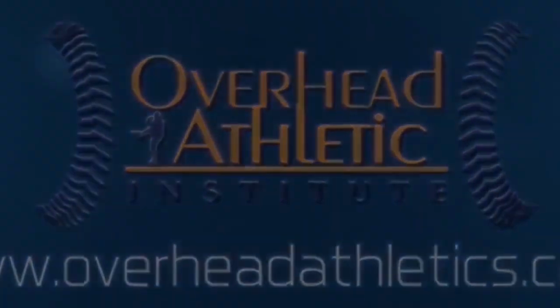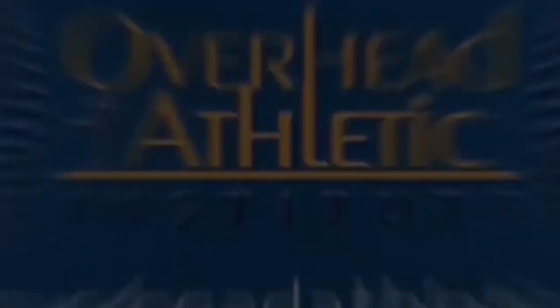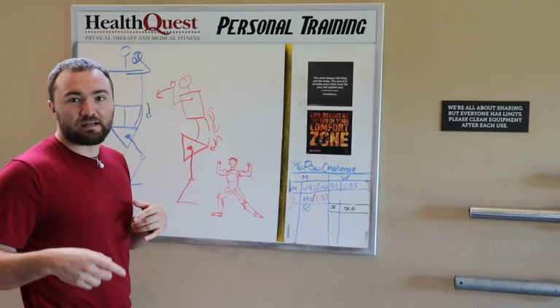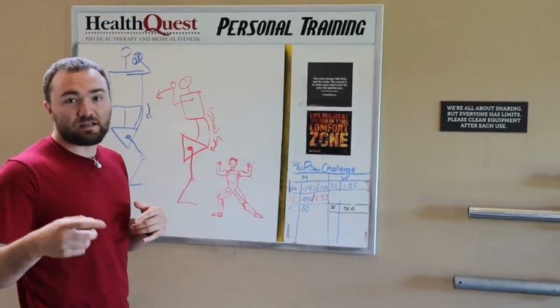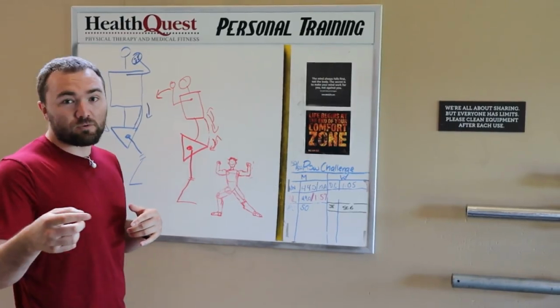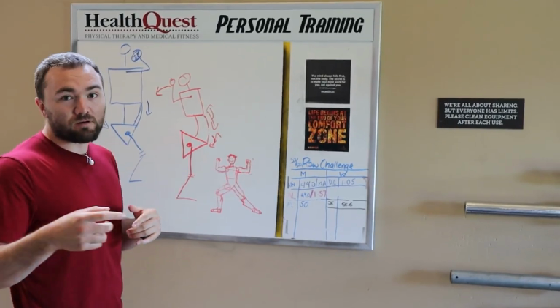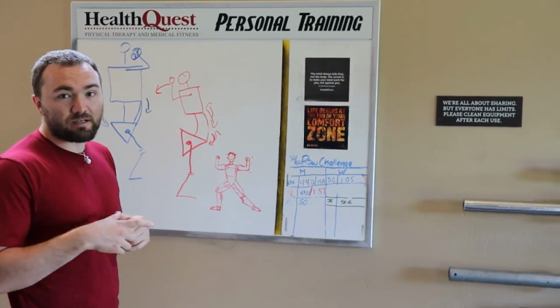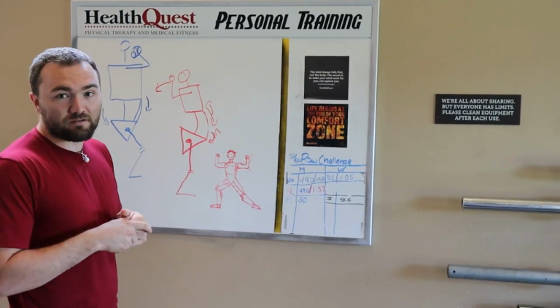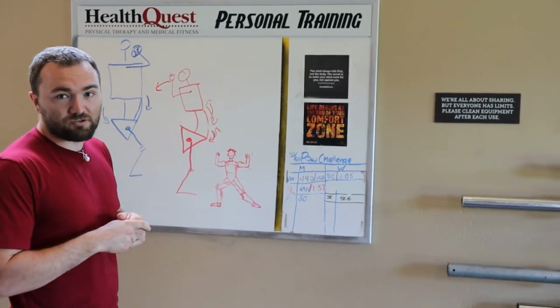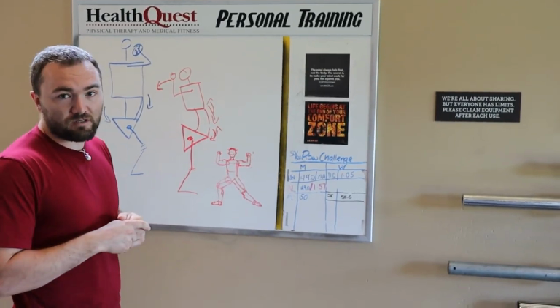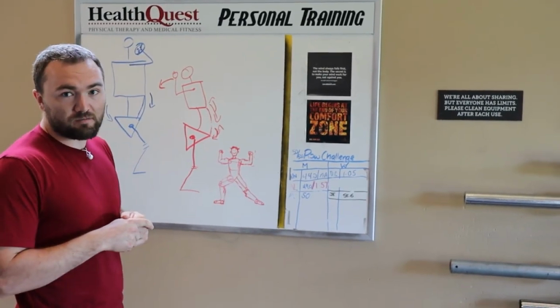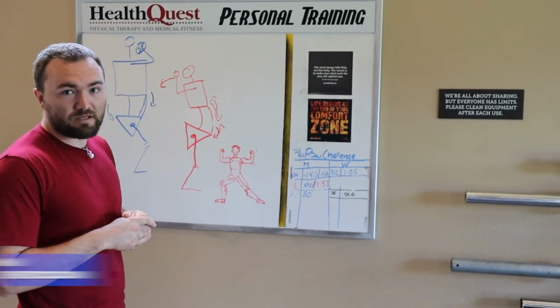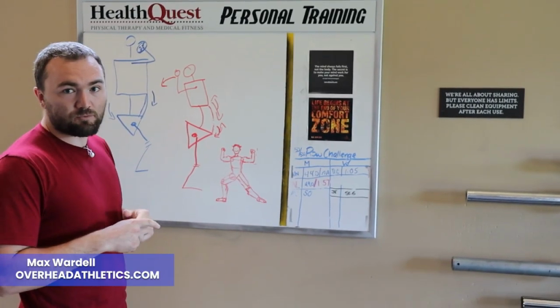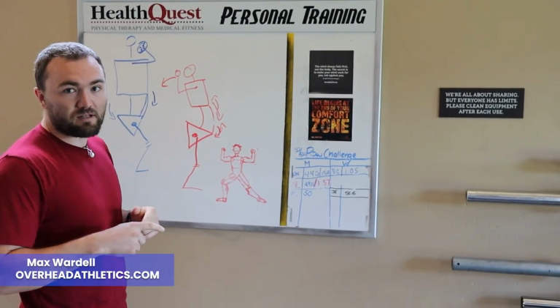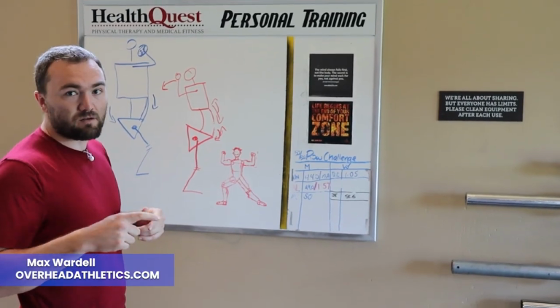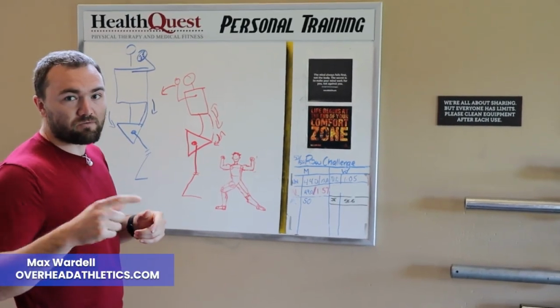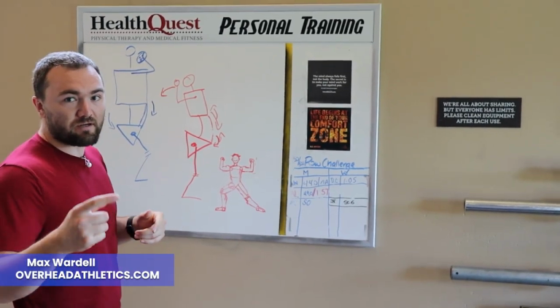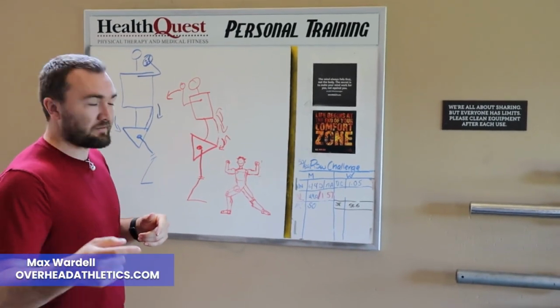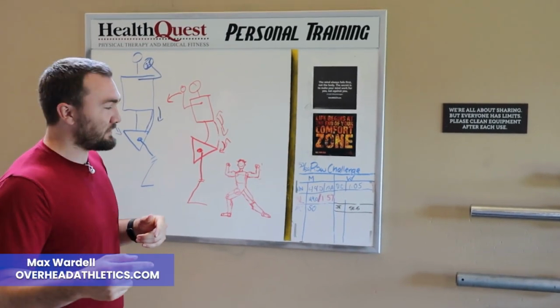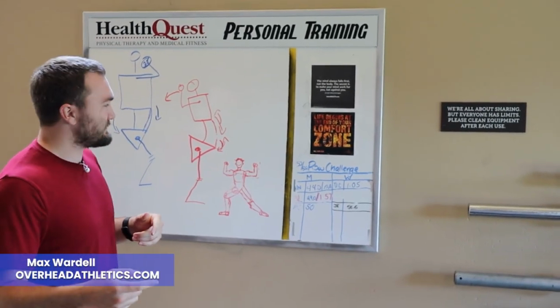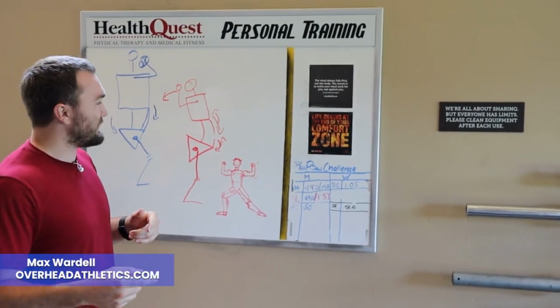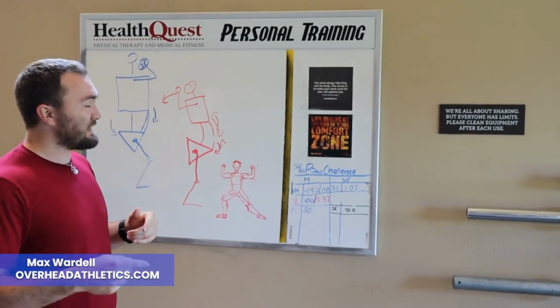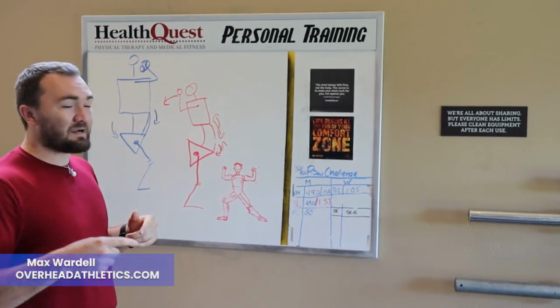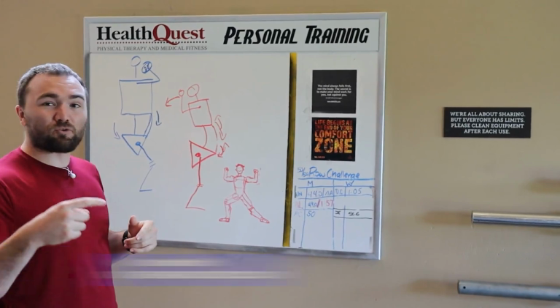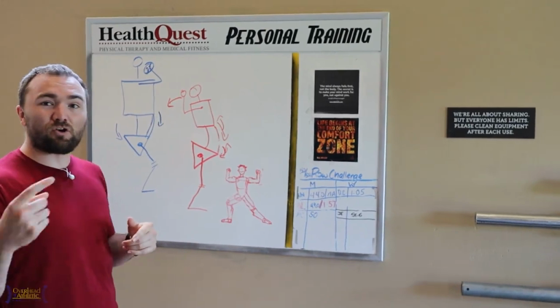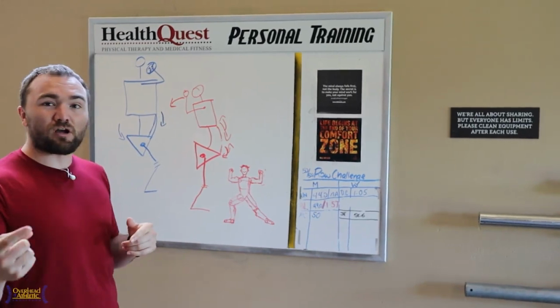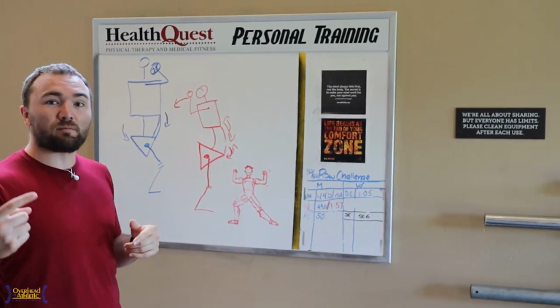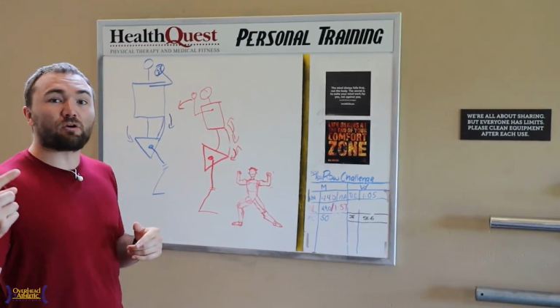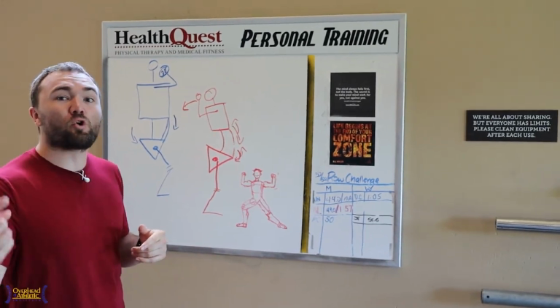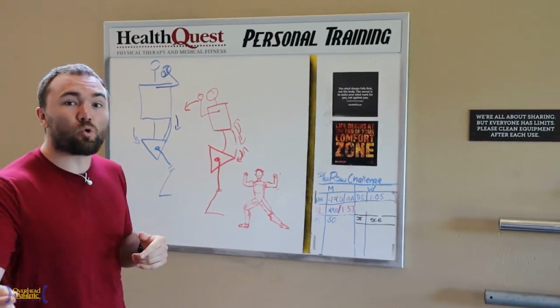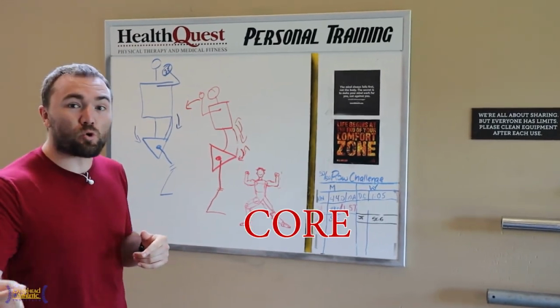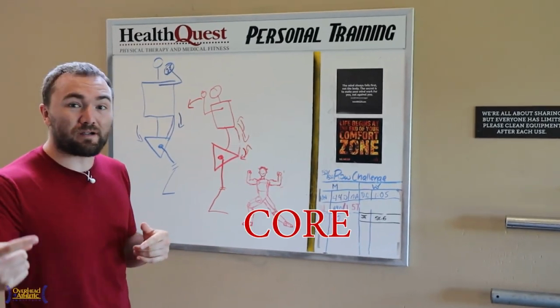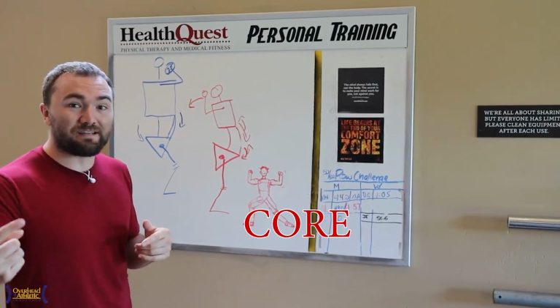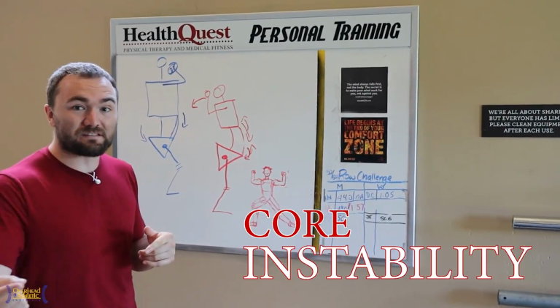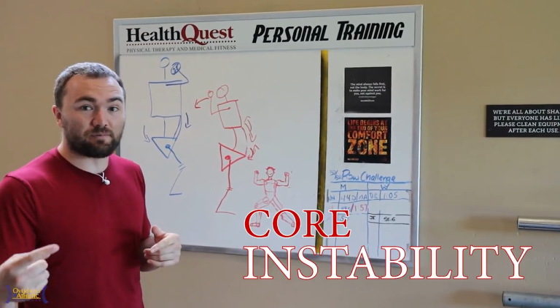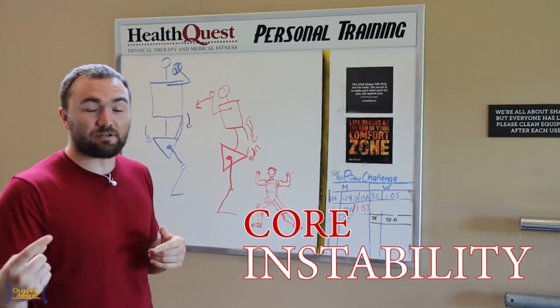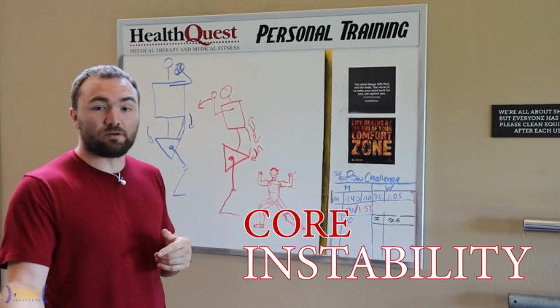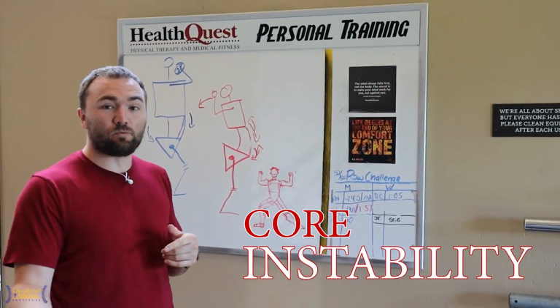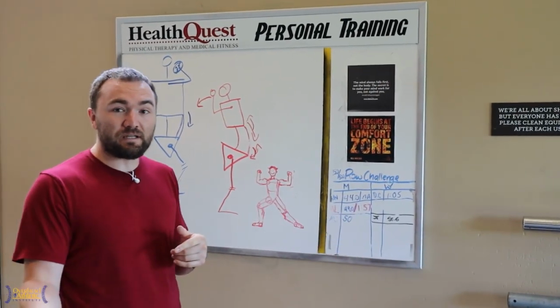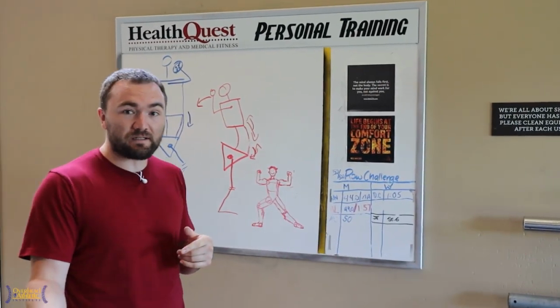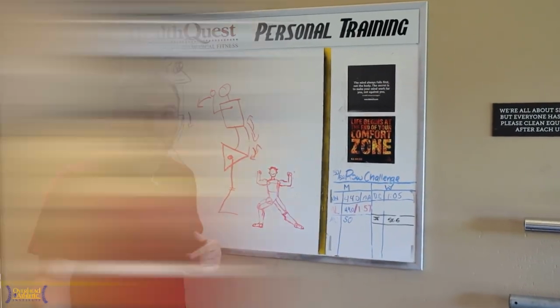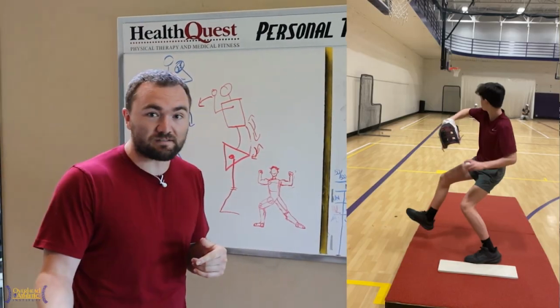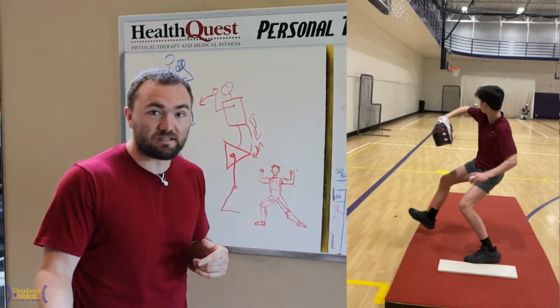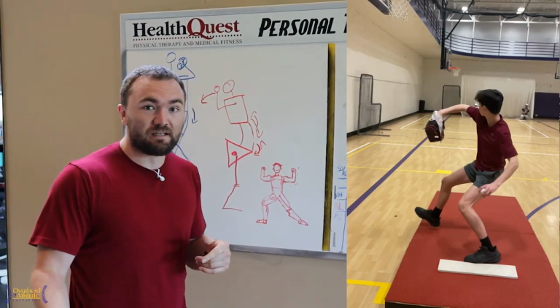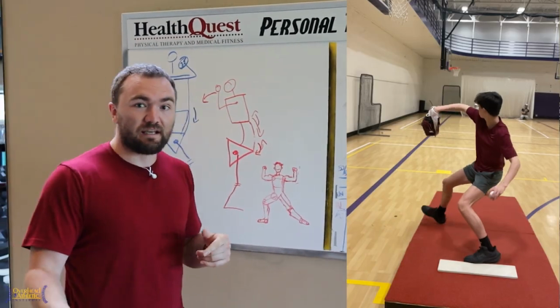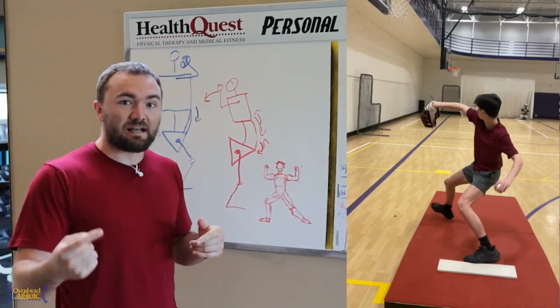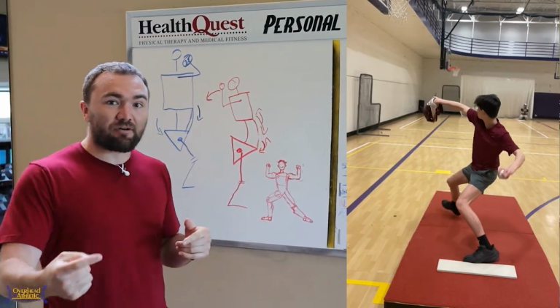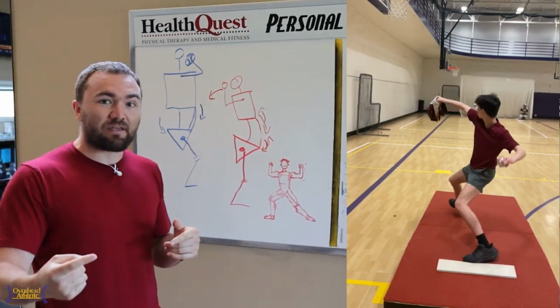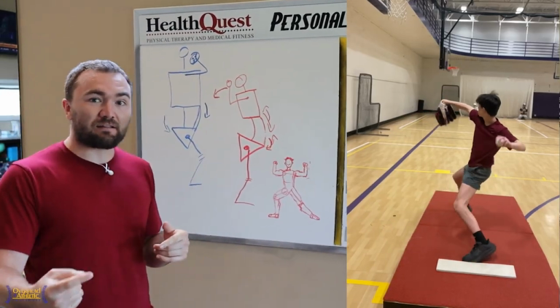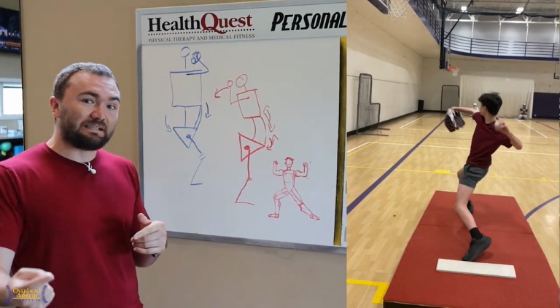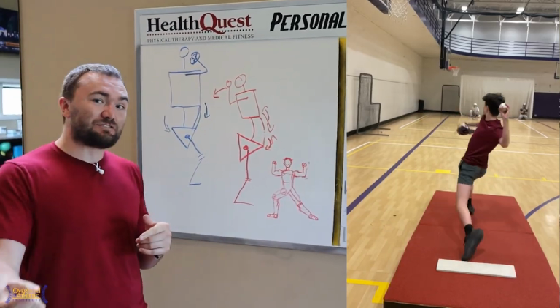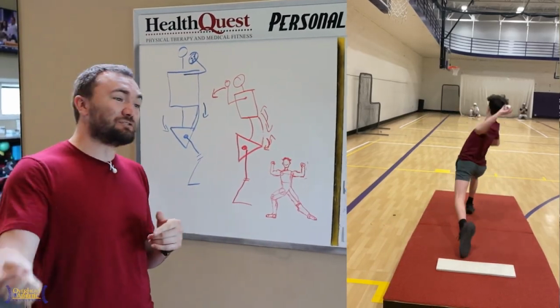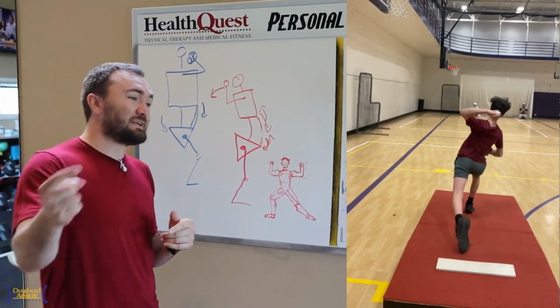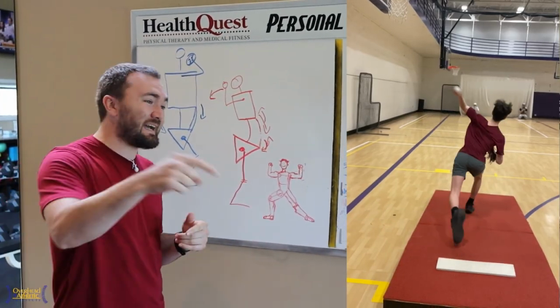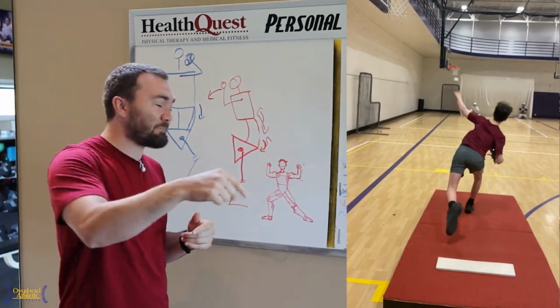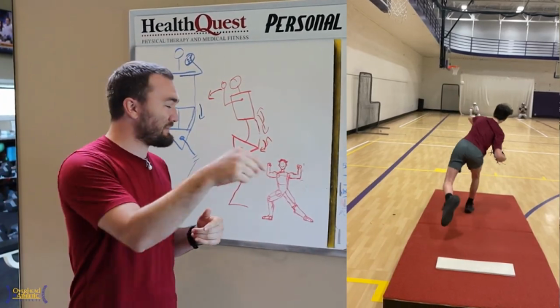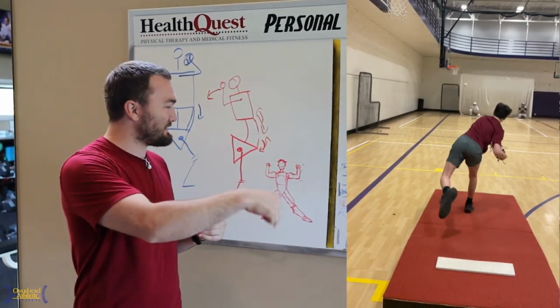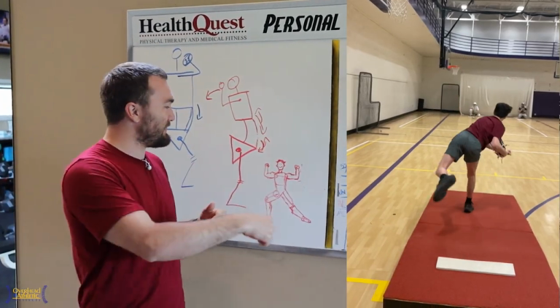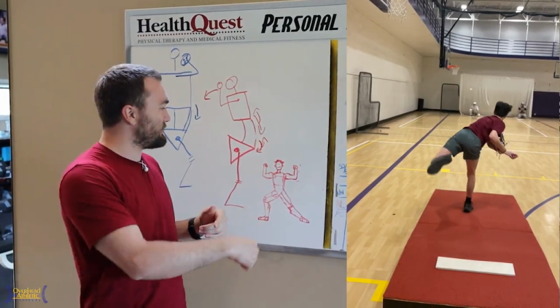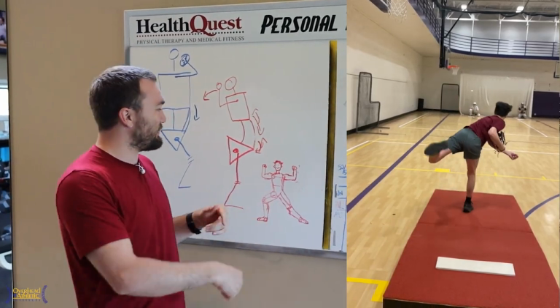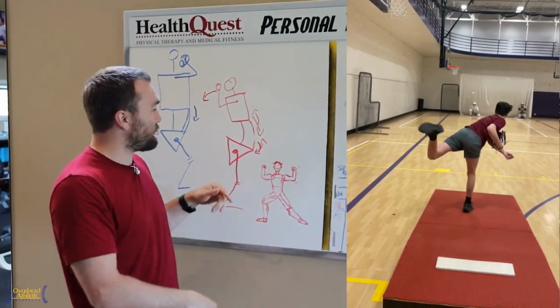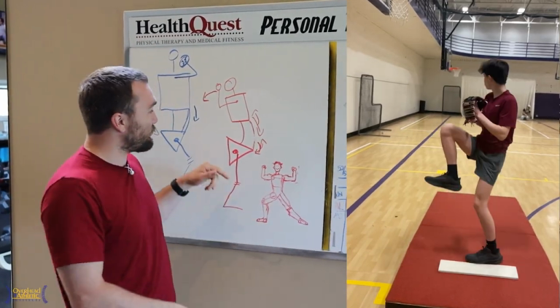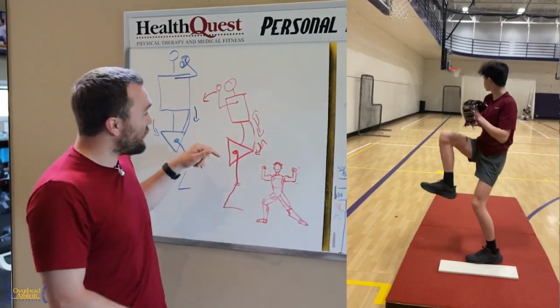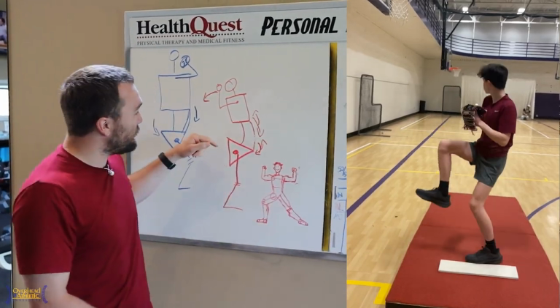Hey guys, welcome back to the channel. Max Wardell, OverheadAthletics.com. We're talking about core instability and weakness and how that leads to compensation in the throw.